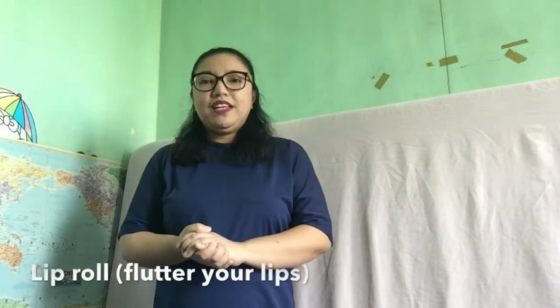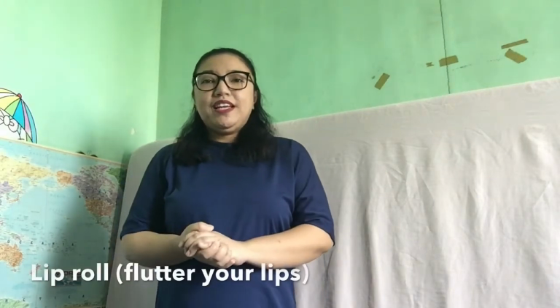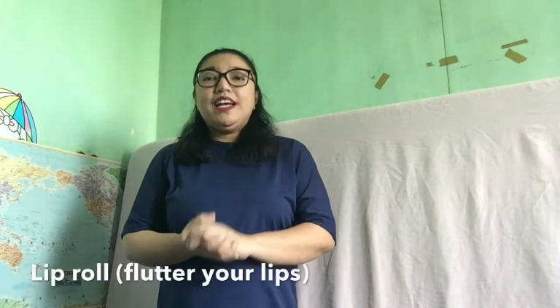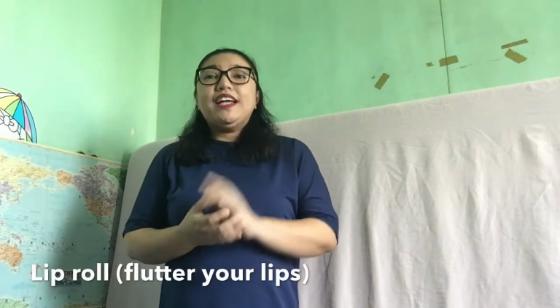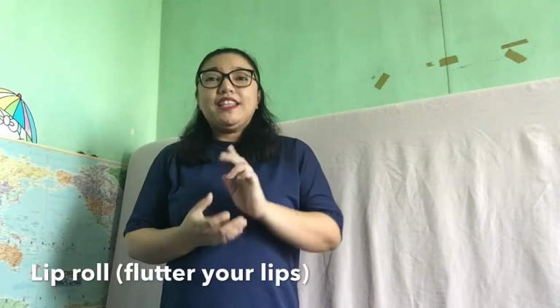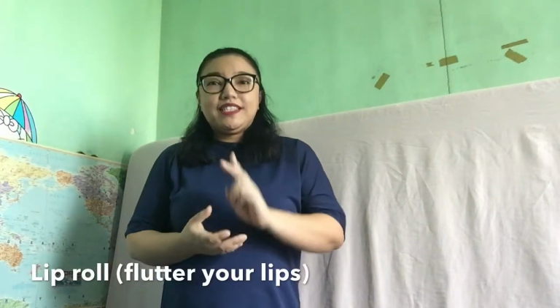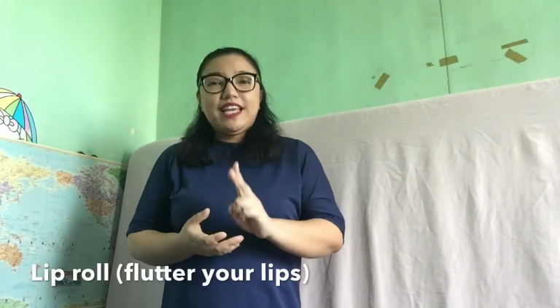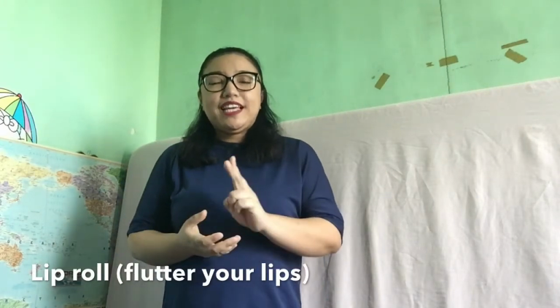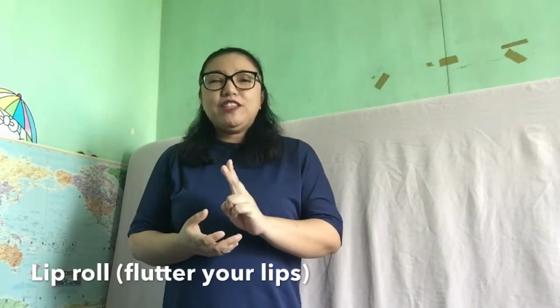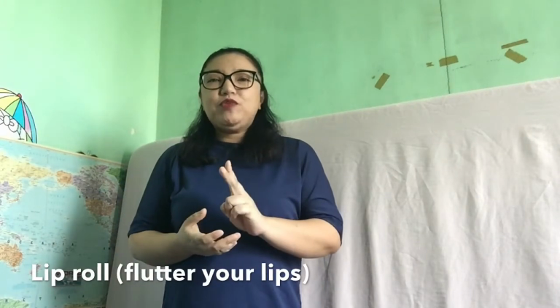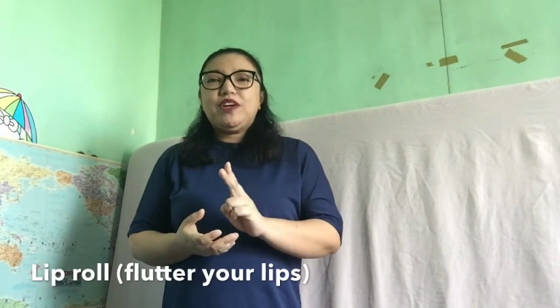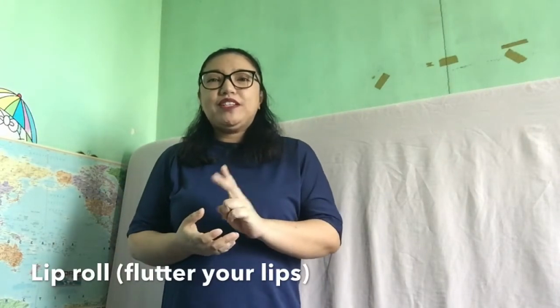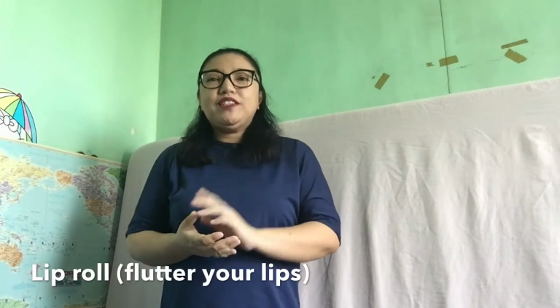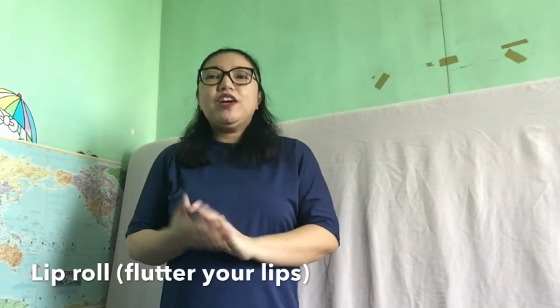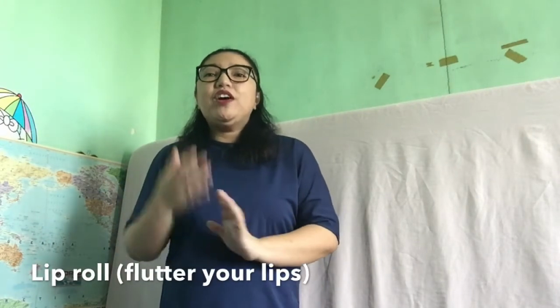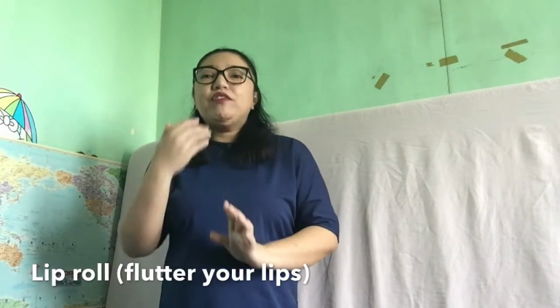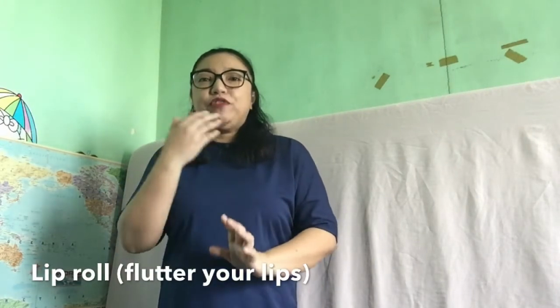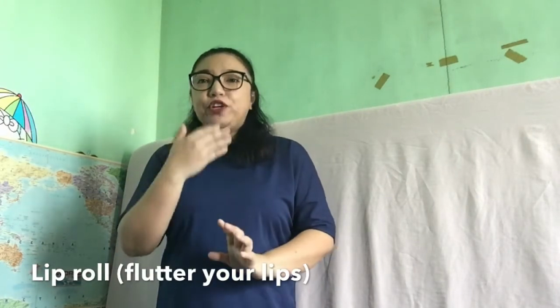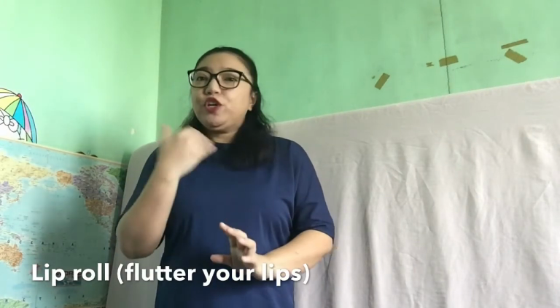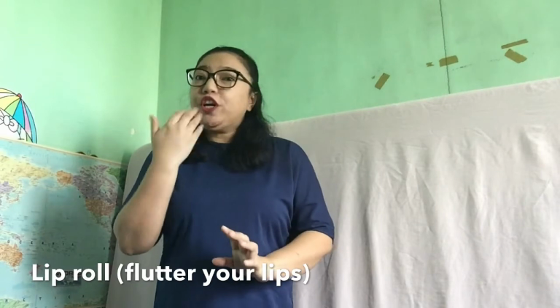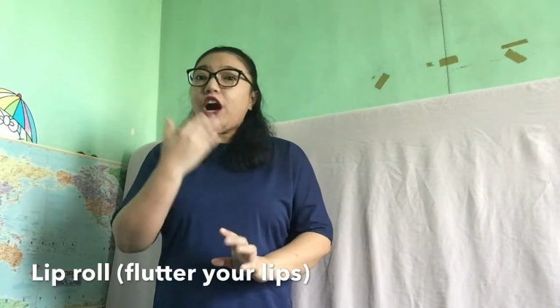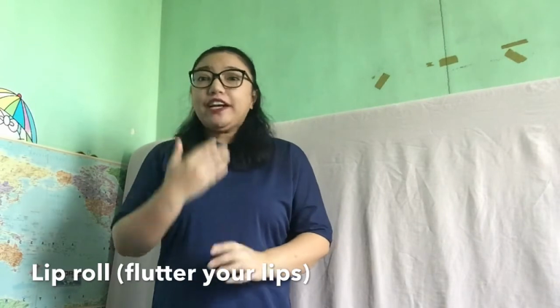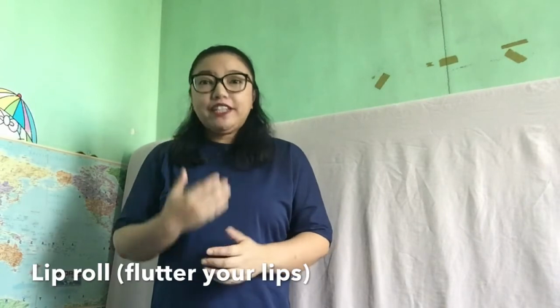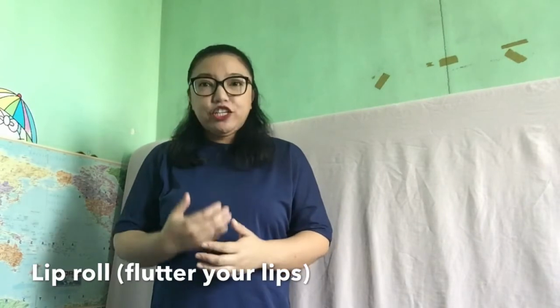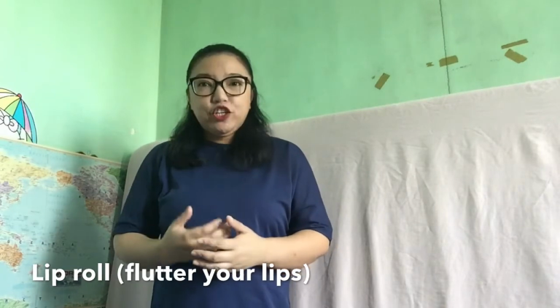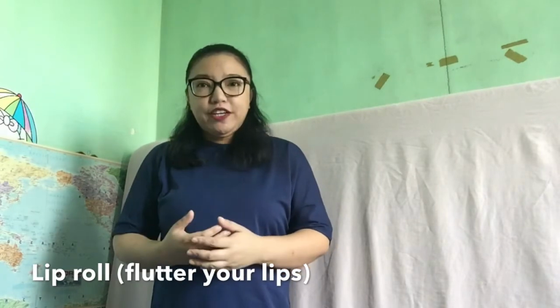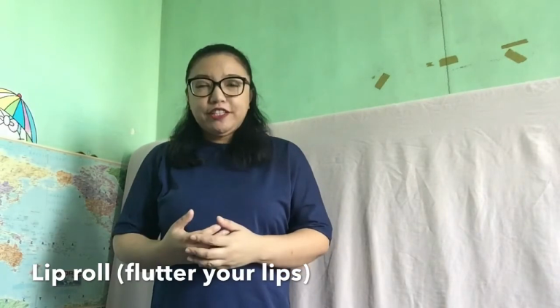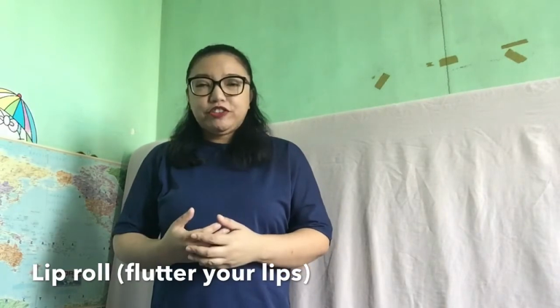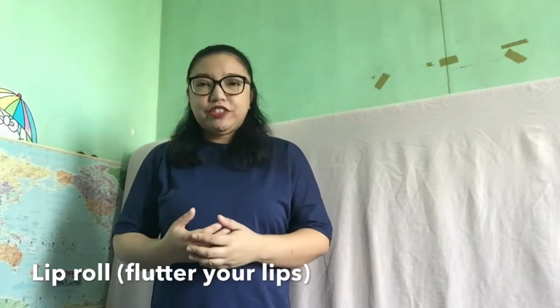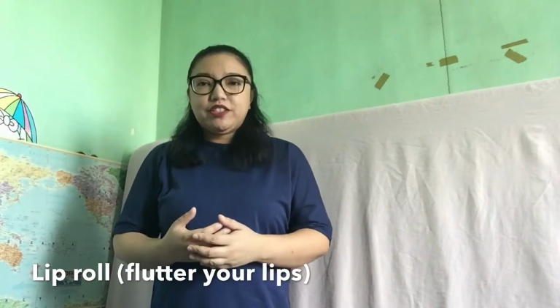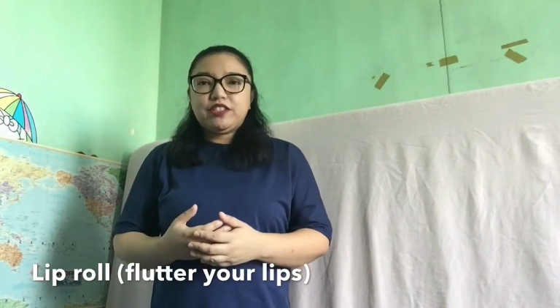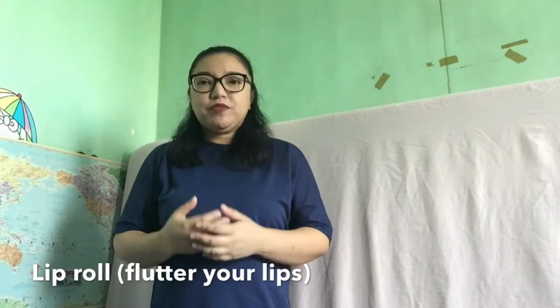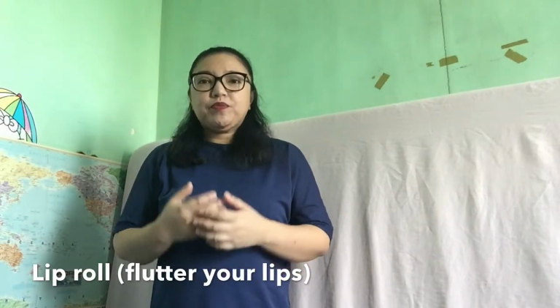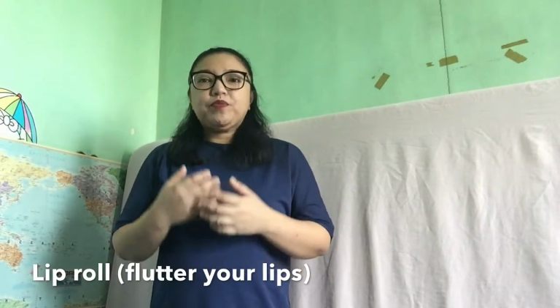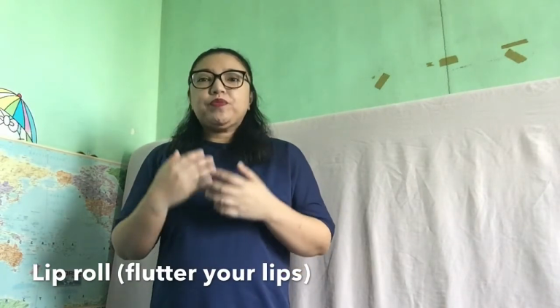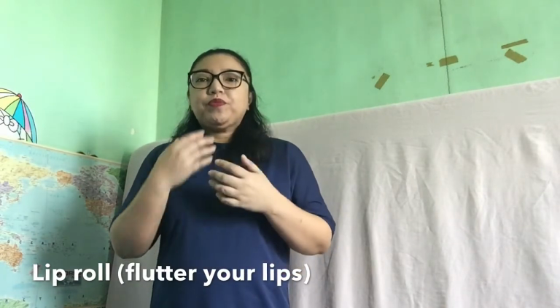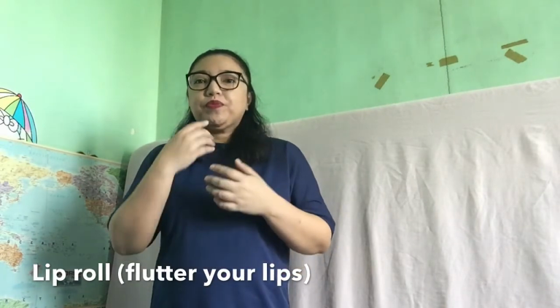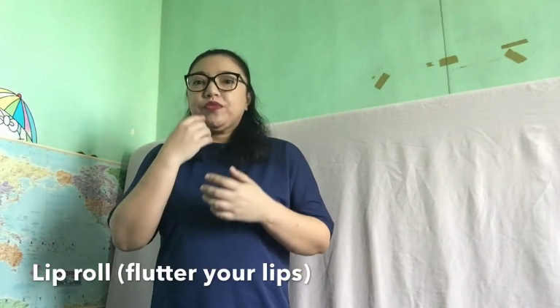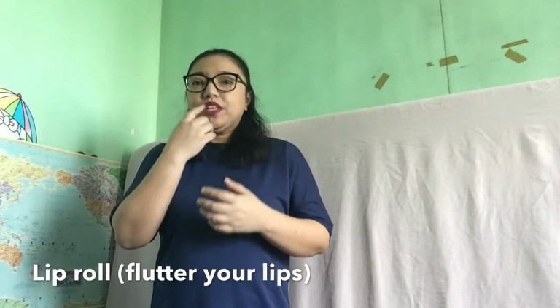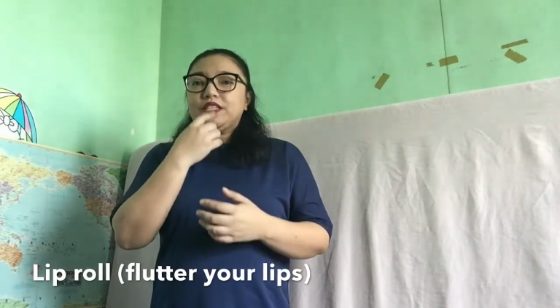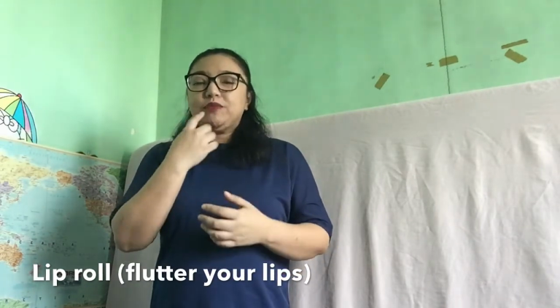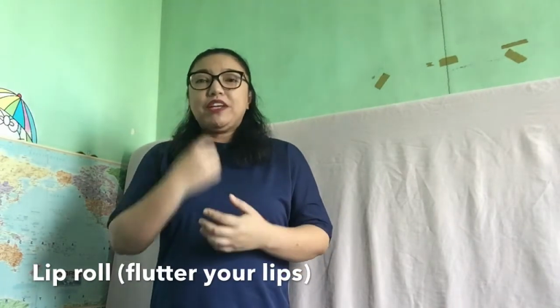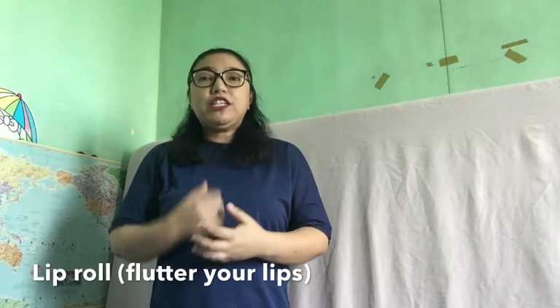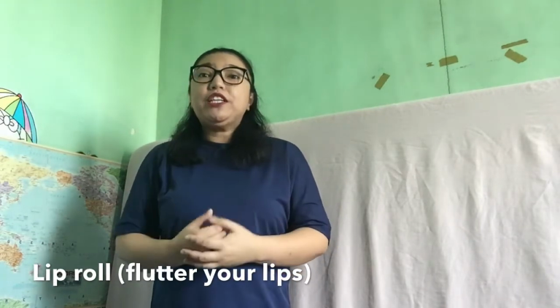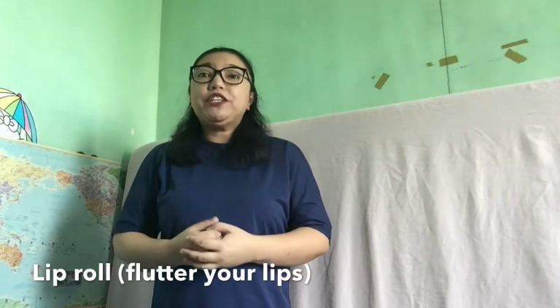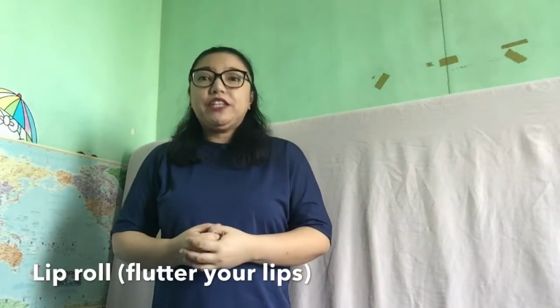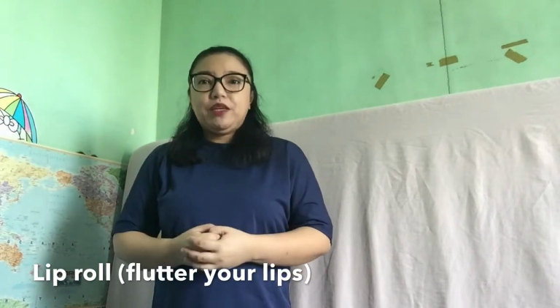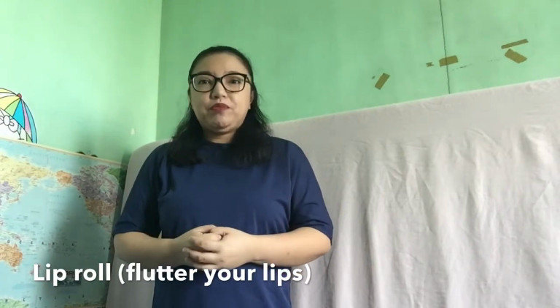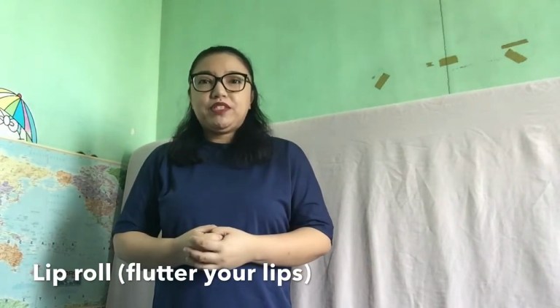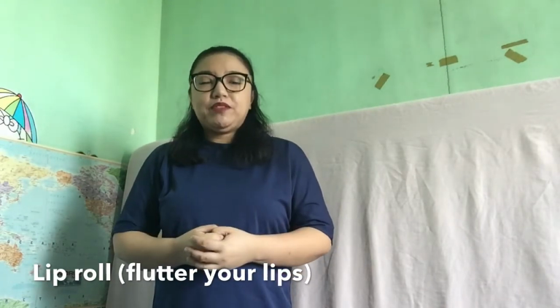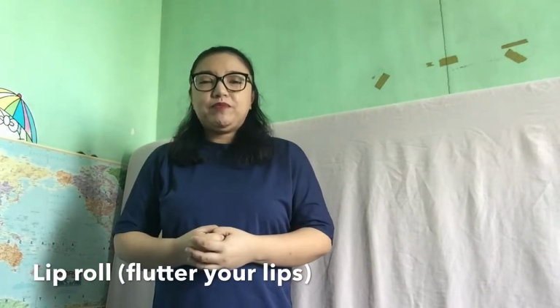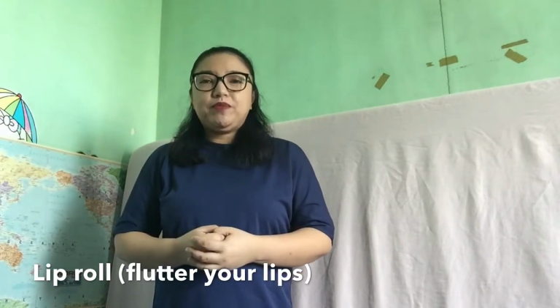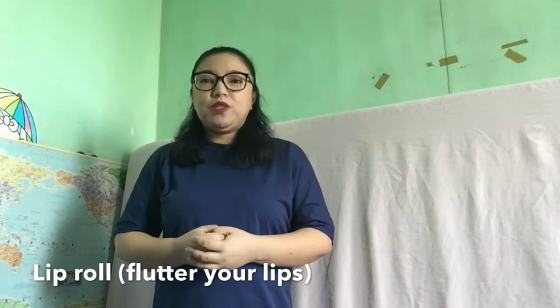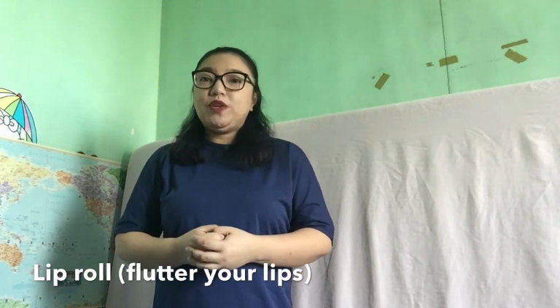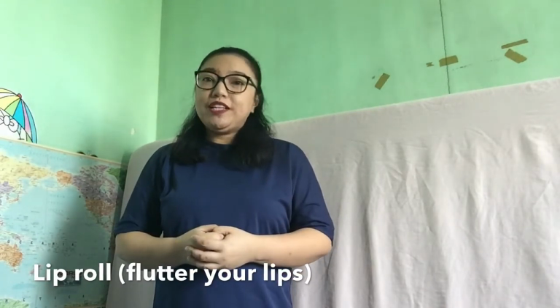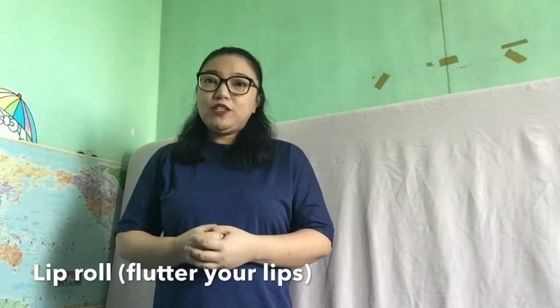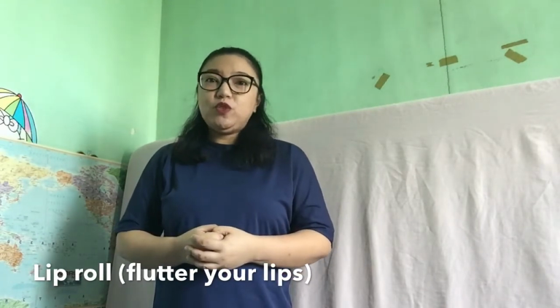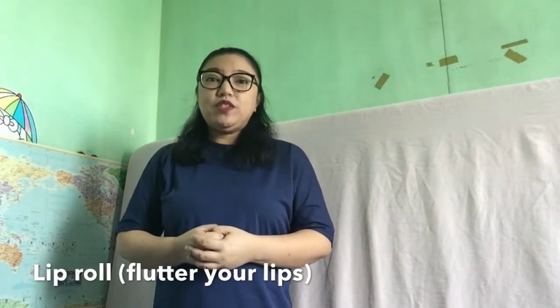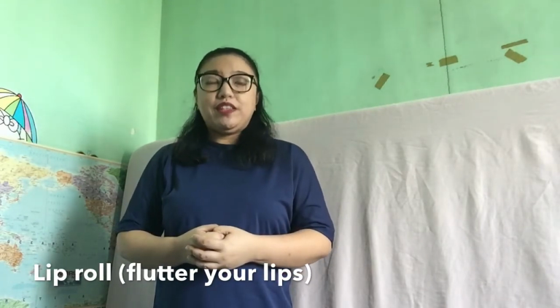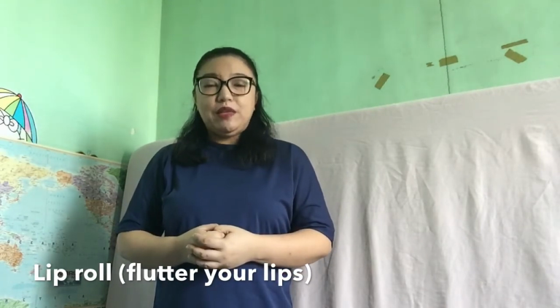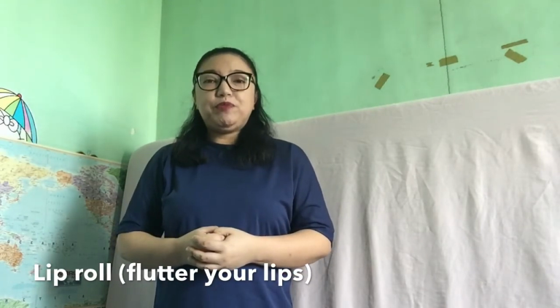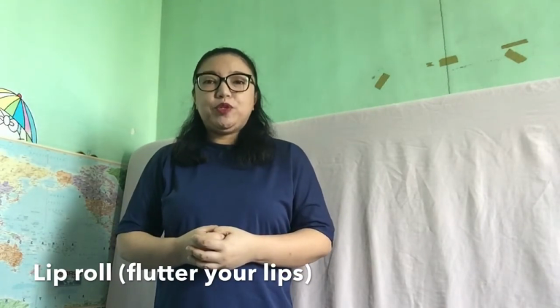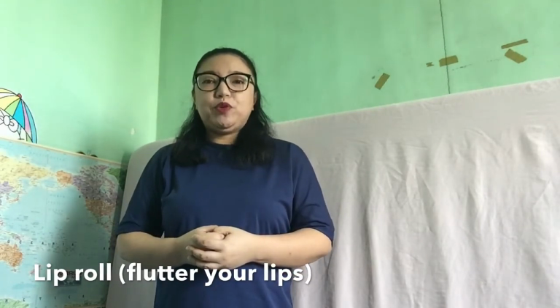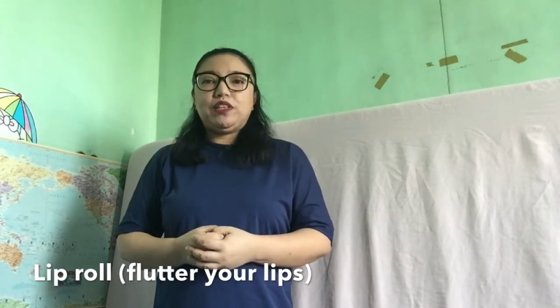The second one is for your articulators, especially your lips. So let's do the lip roll.